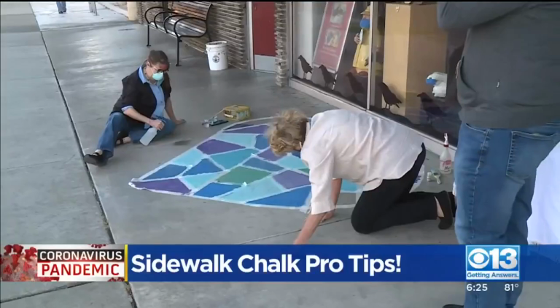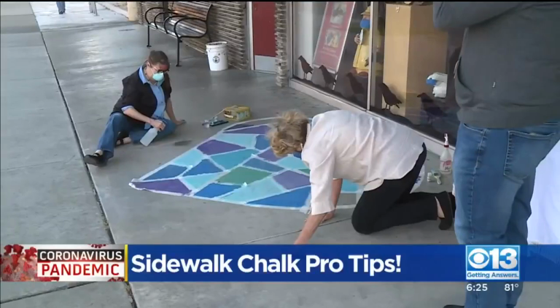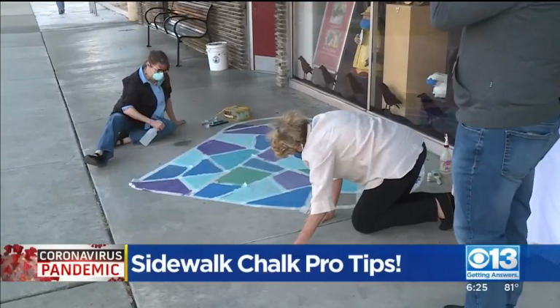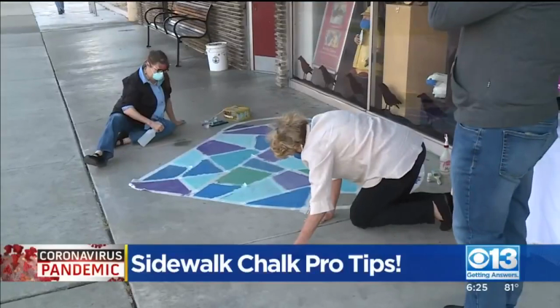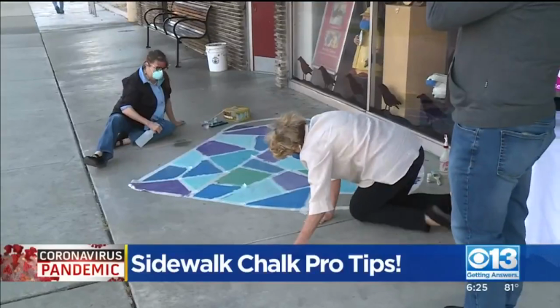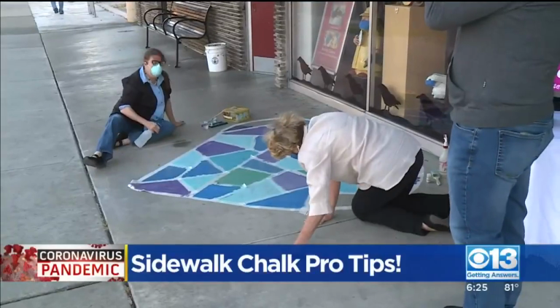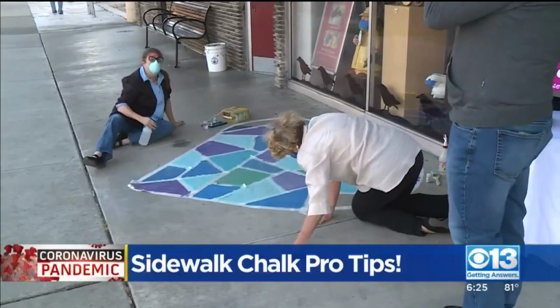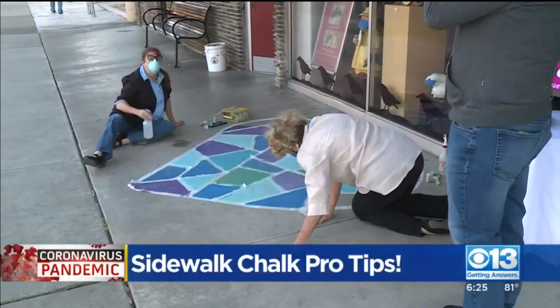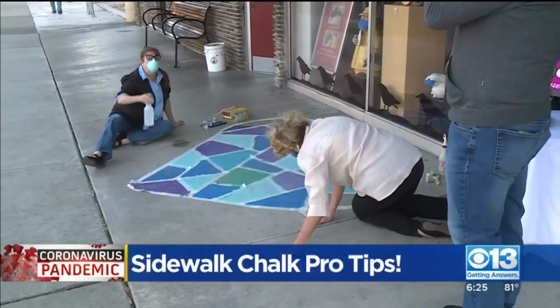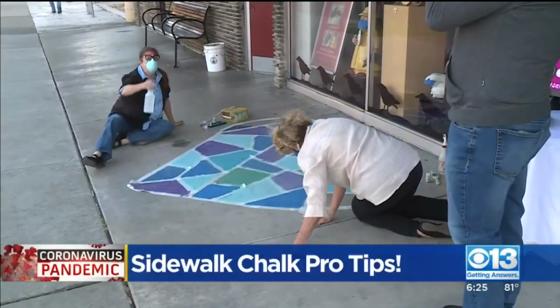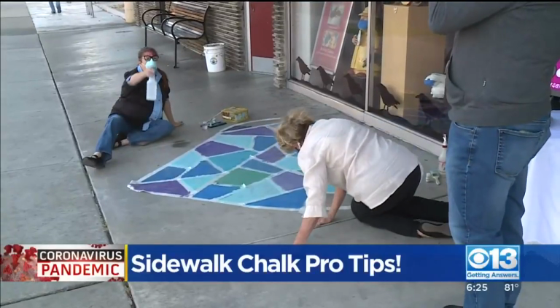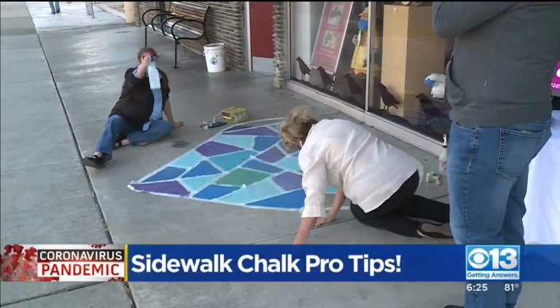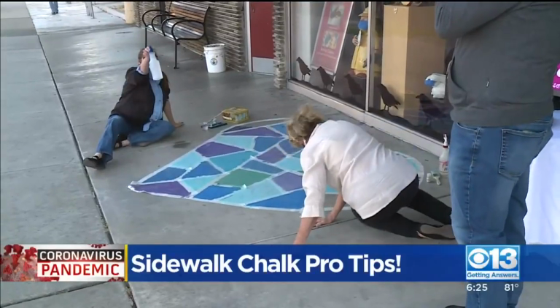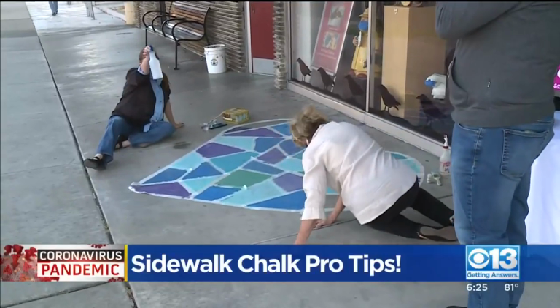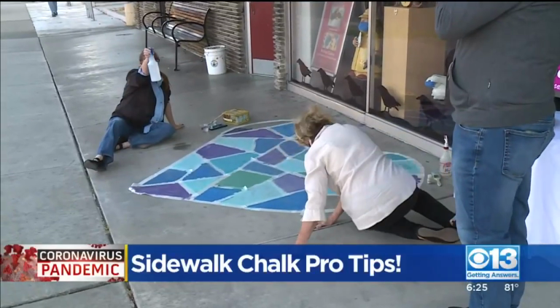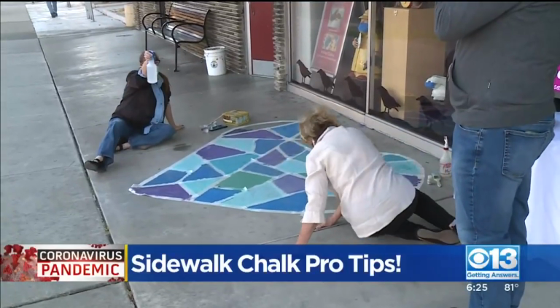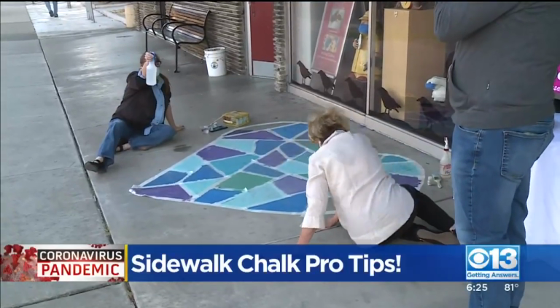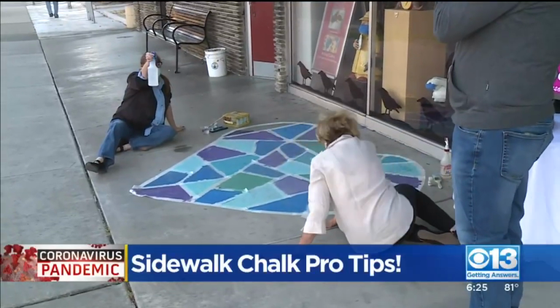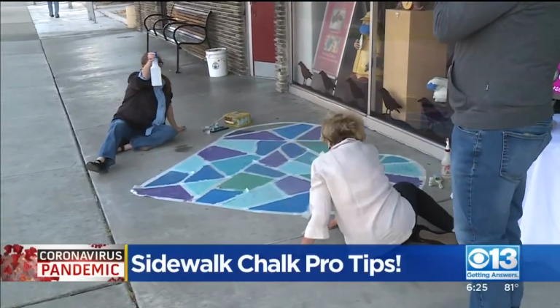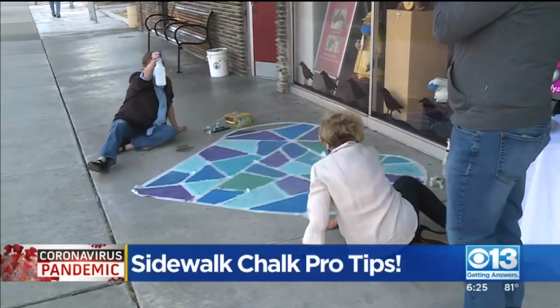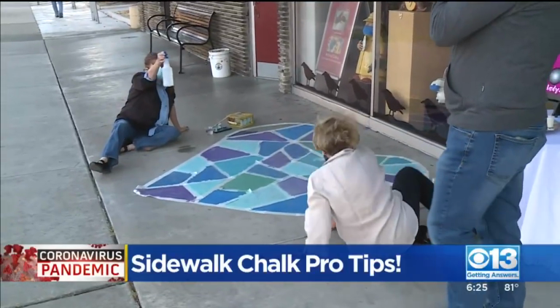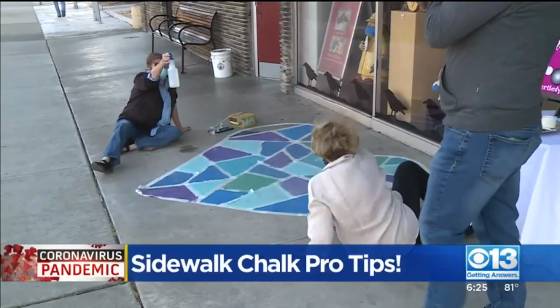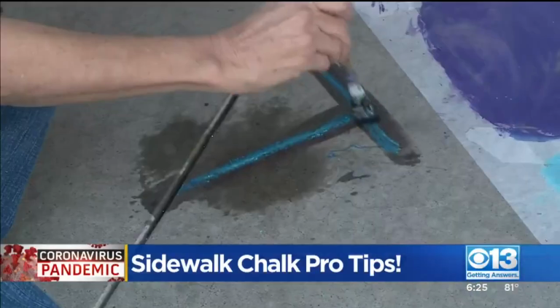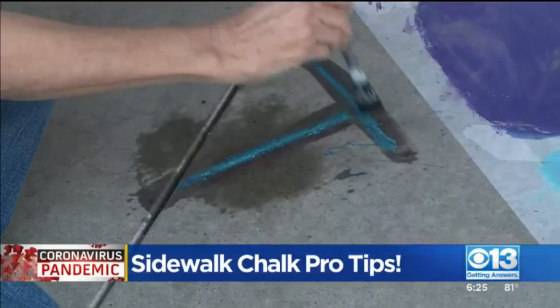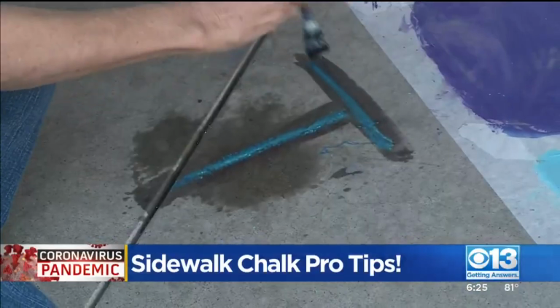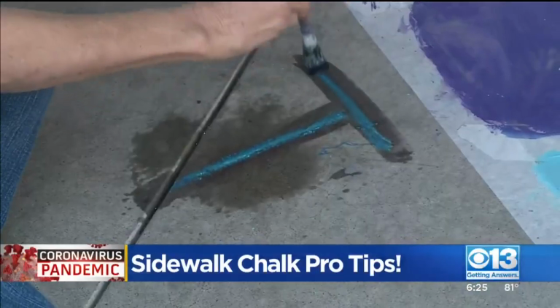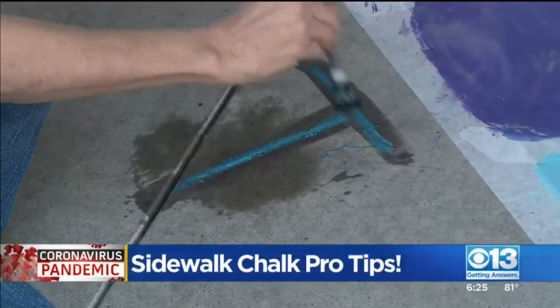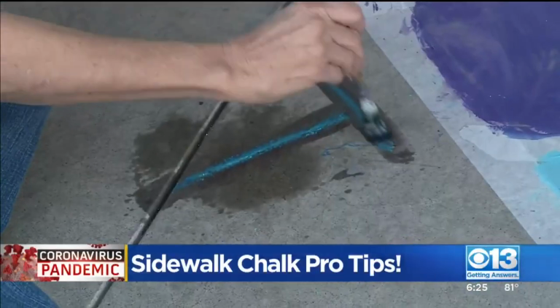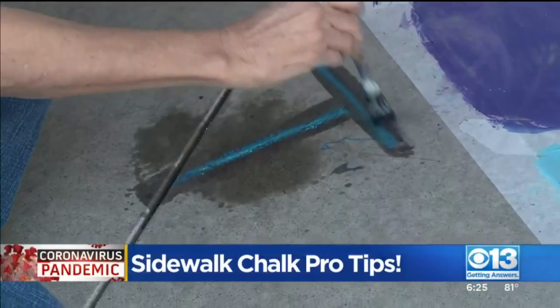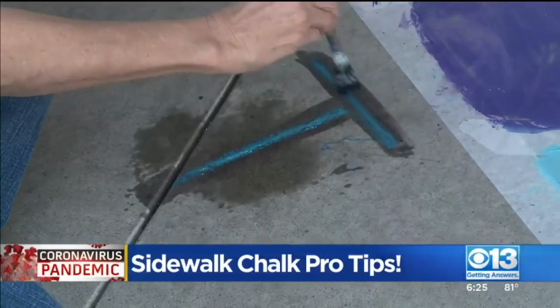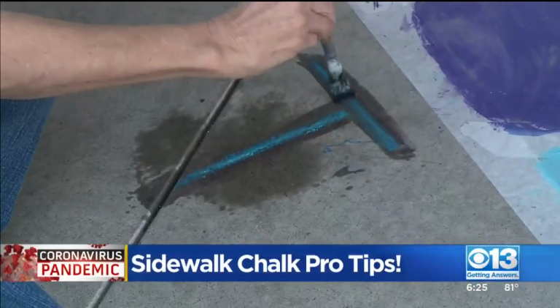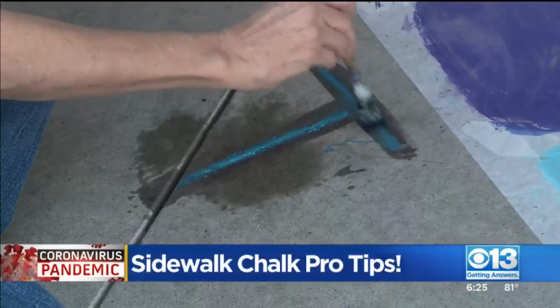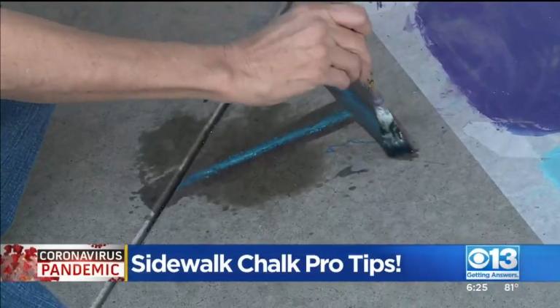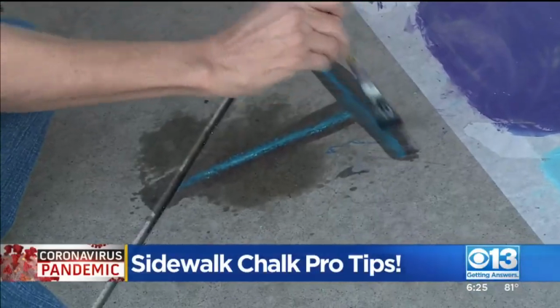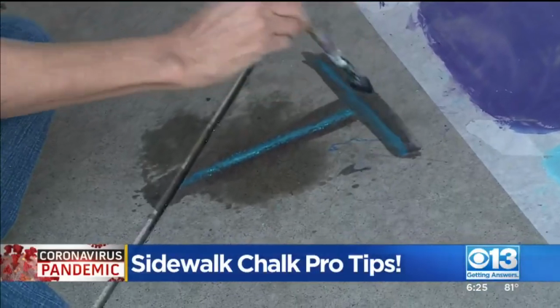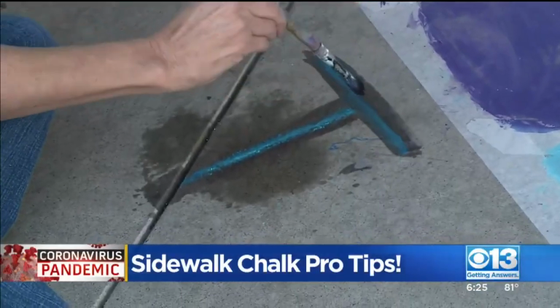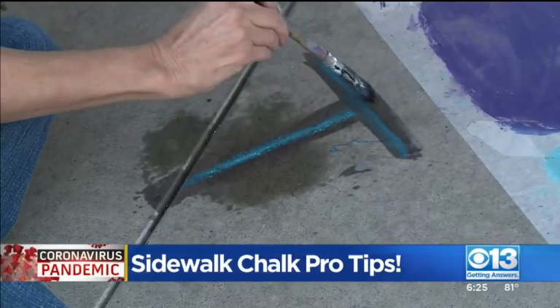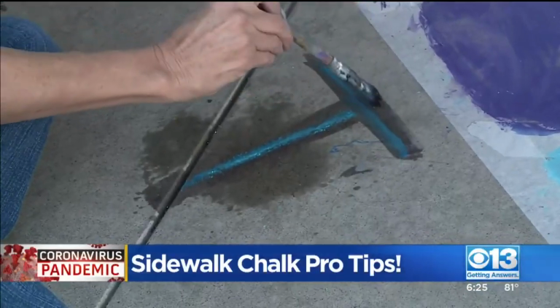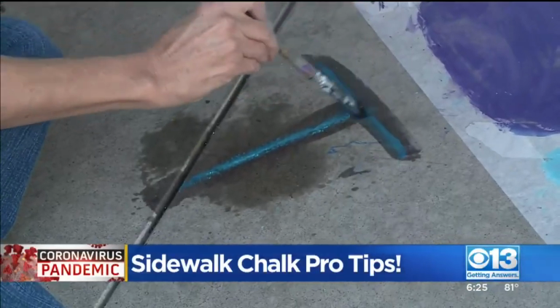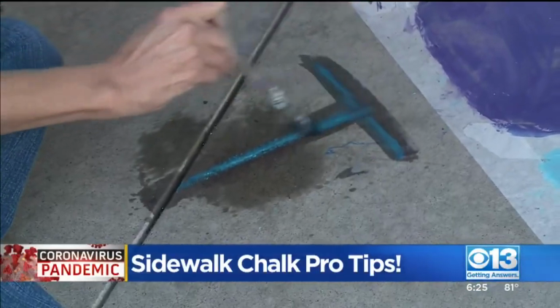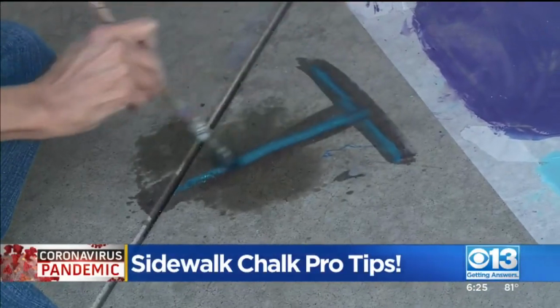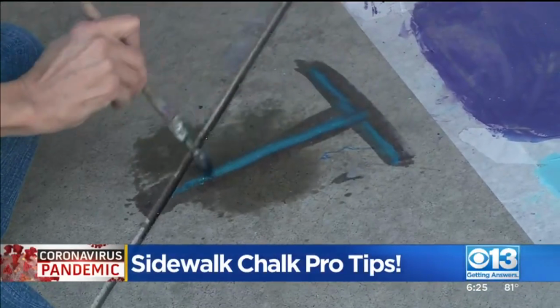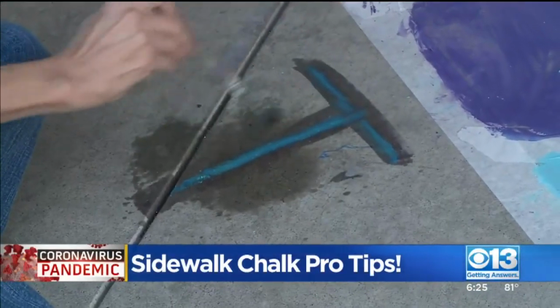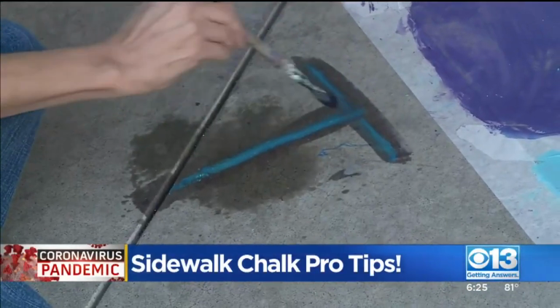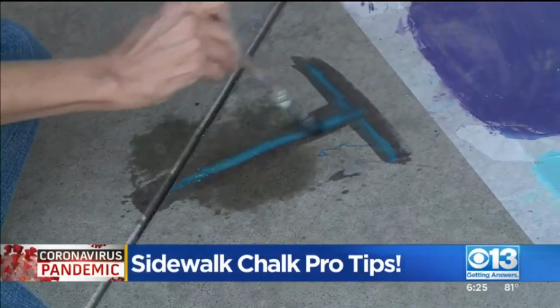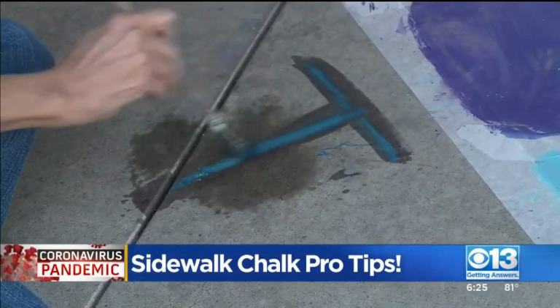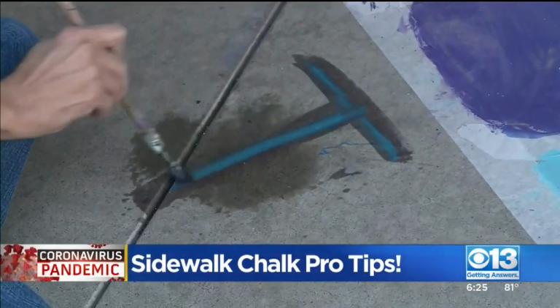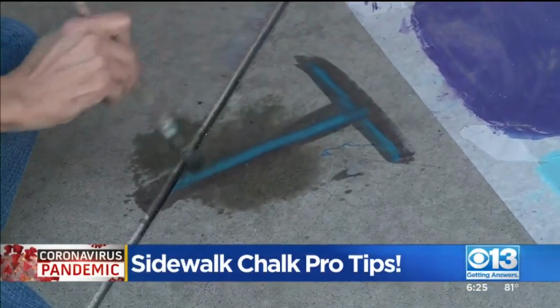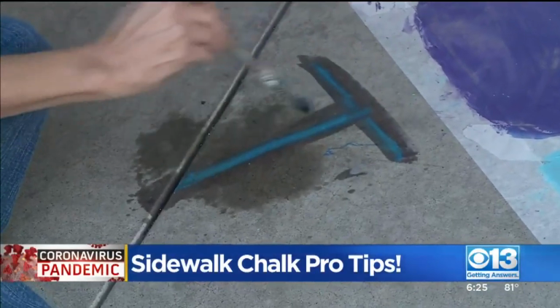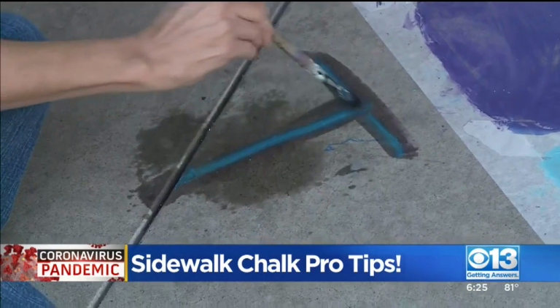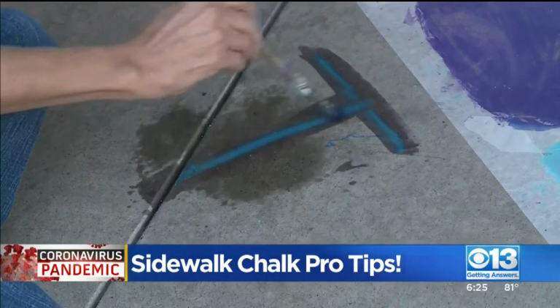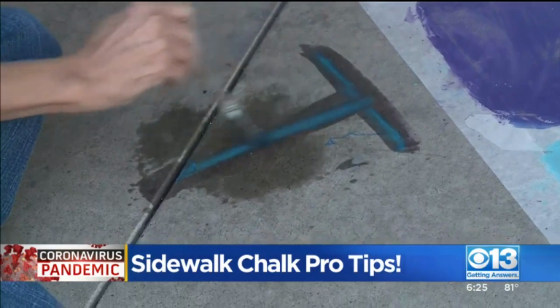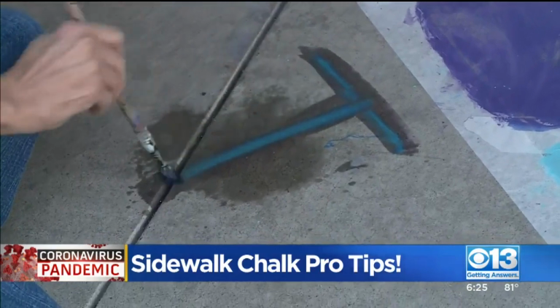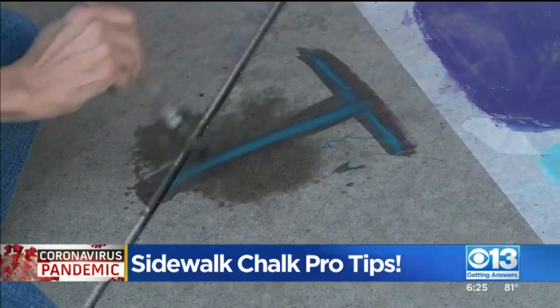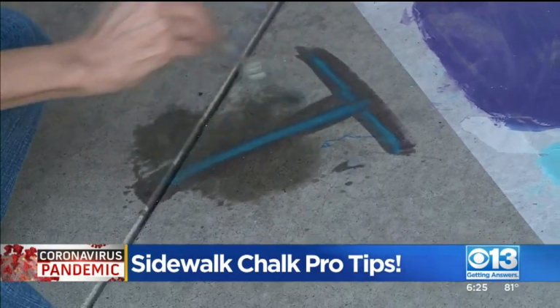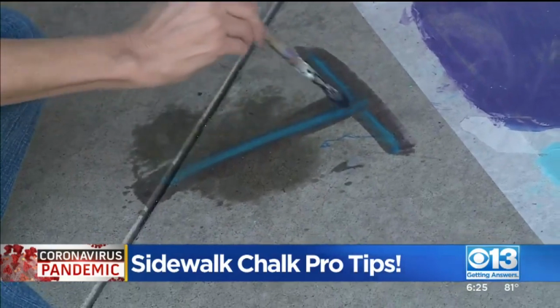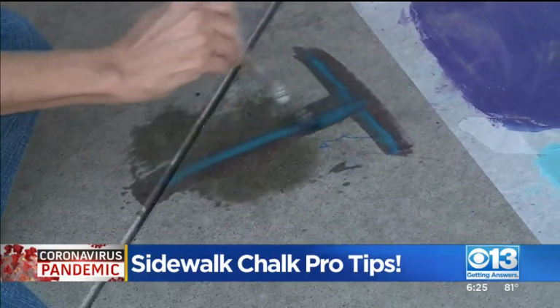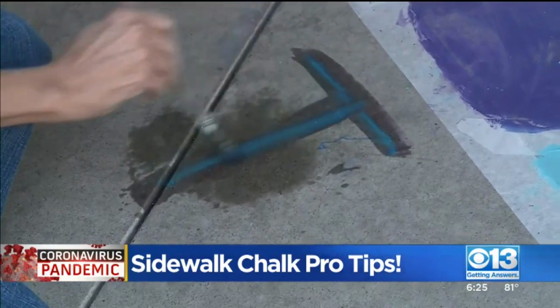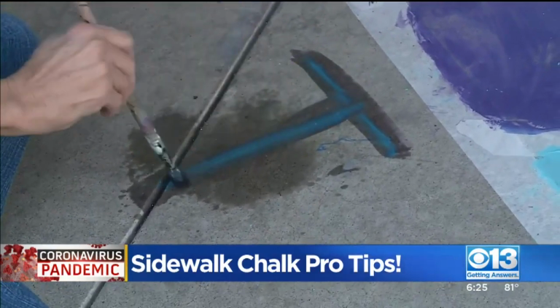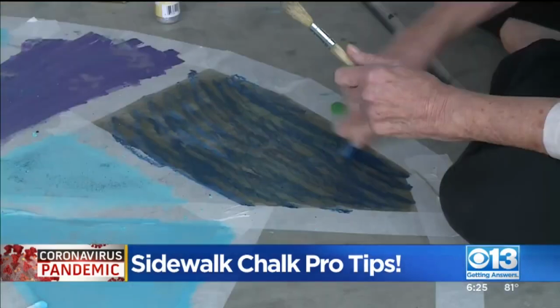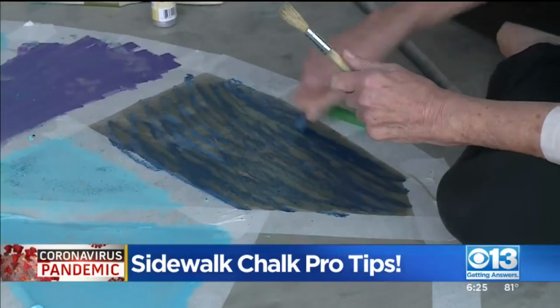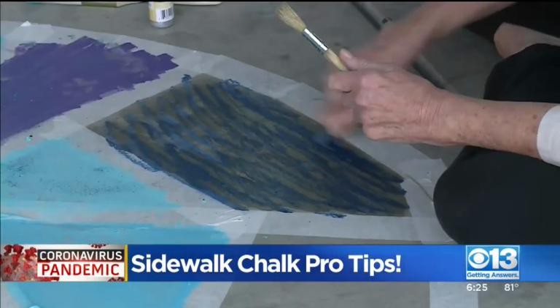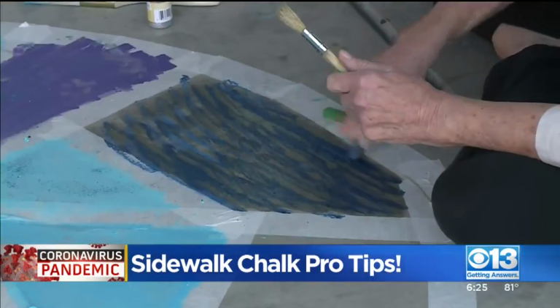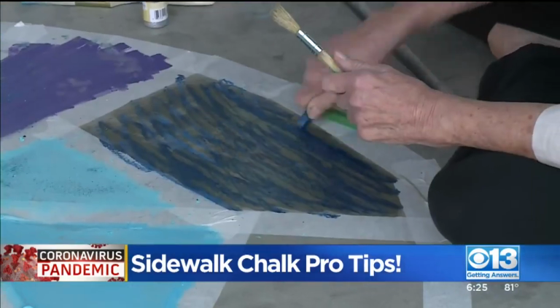More children, even adults, are taking their creativity outside. You've seen the chalk art out there. But the artwork doesn't last long.